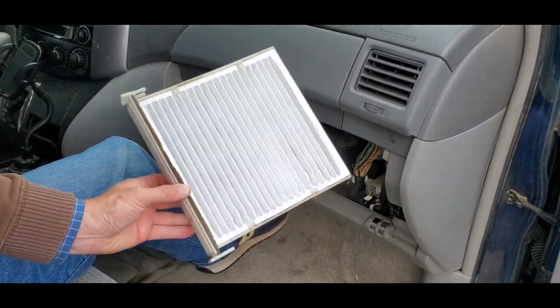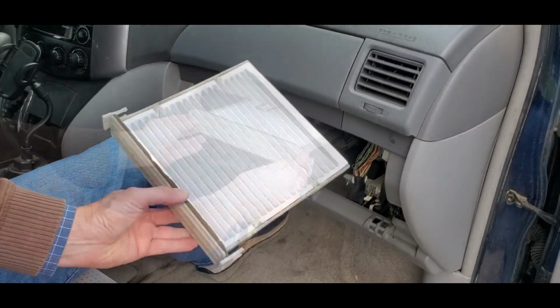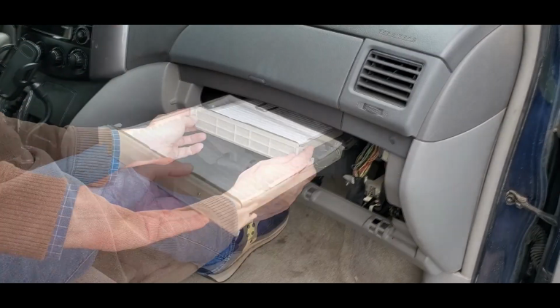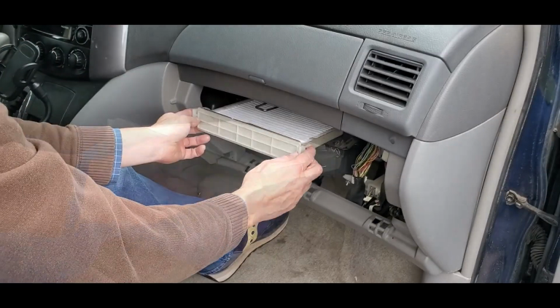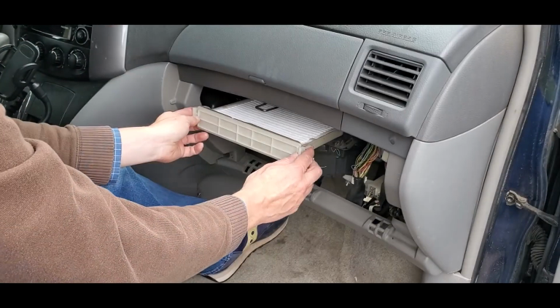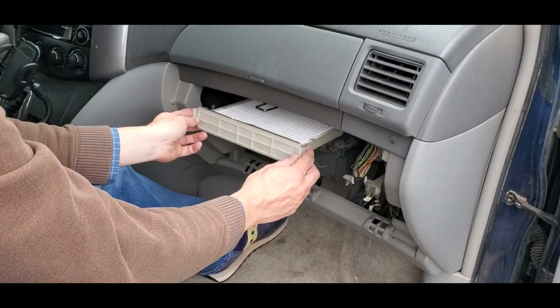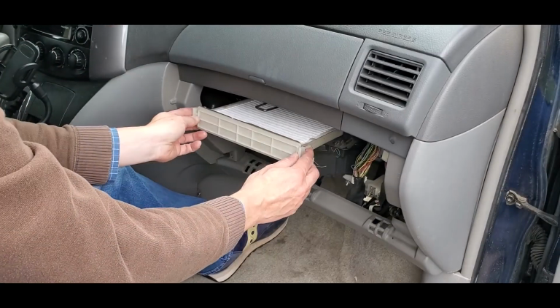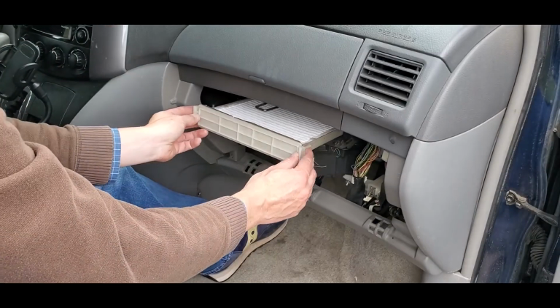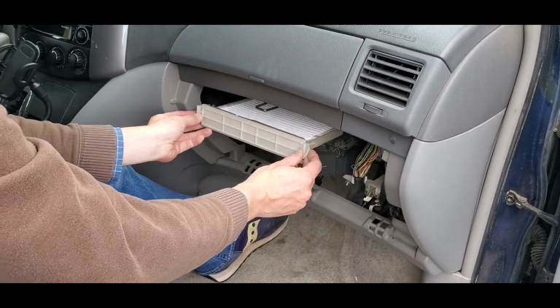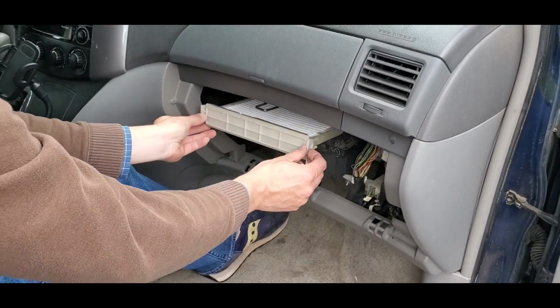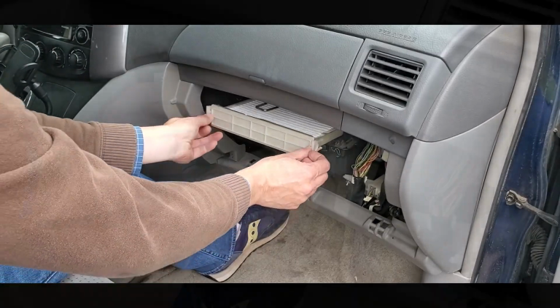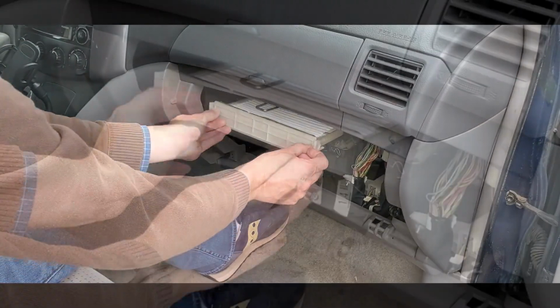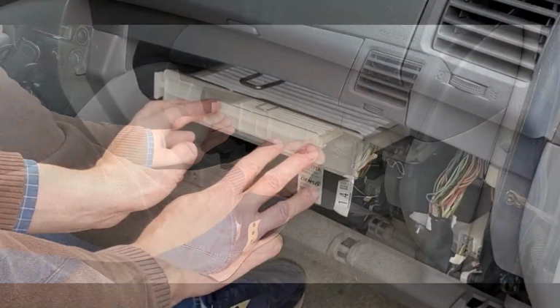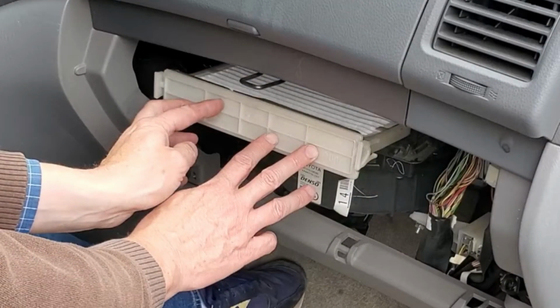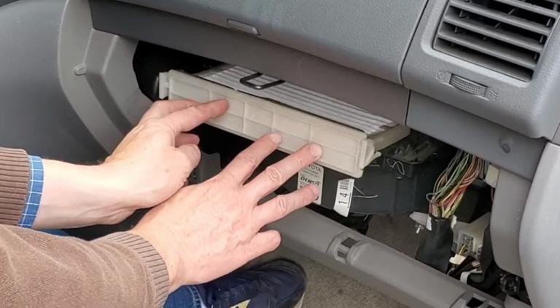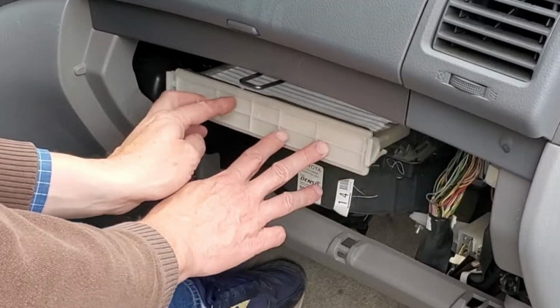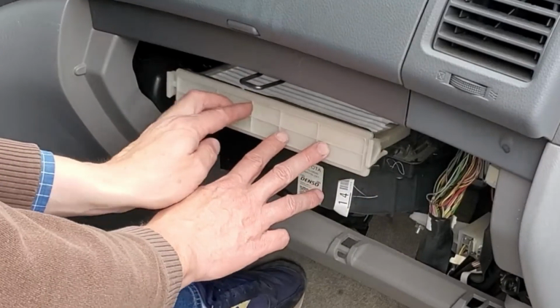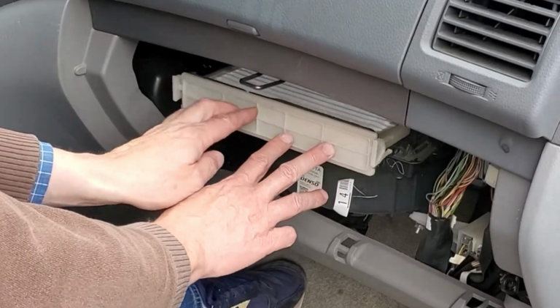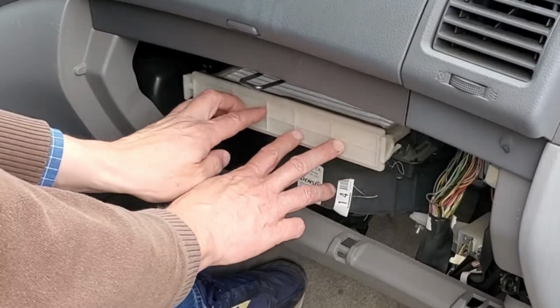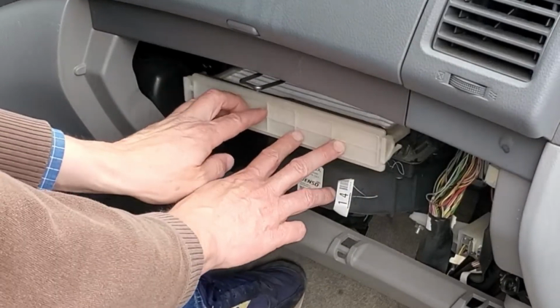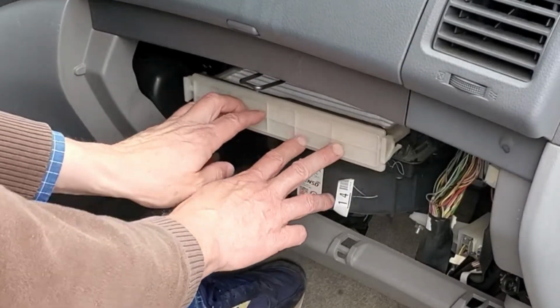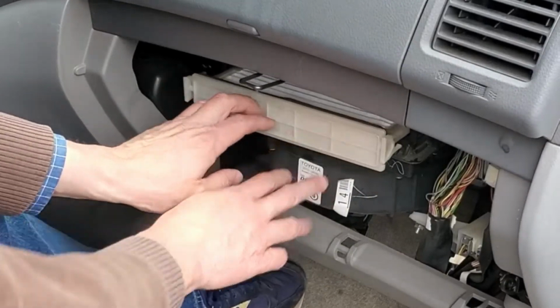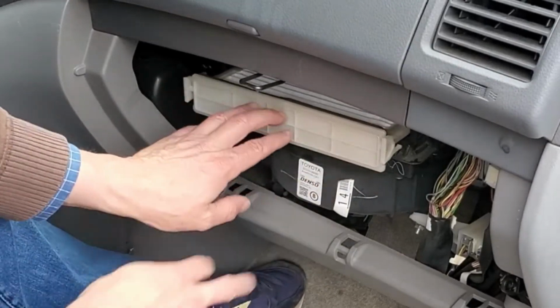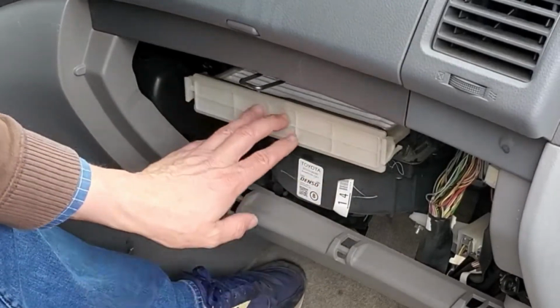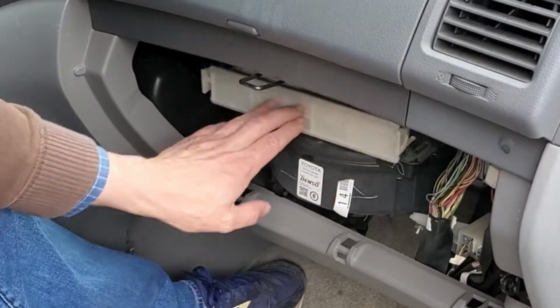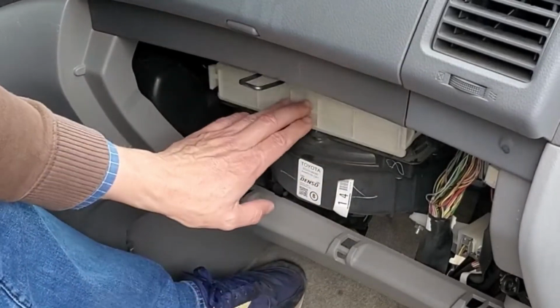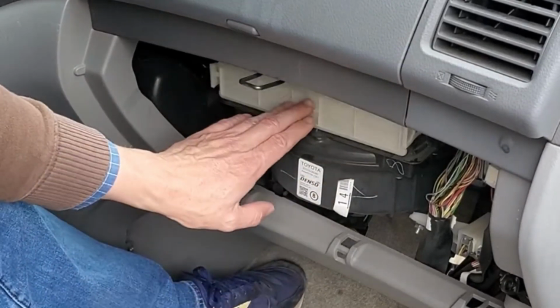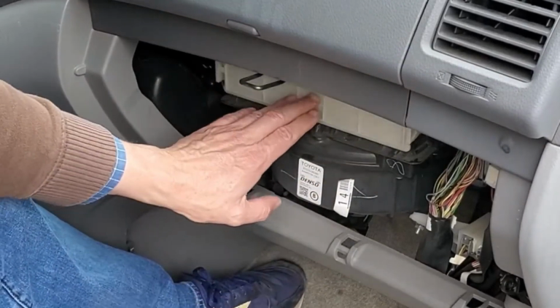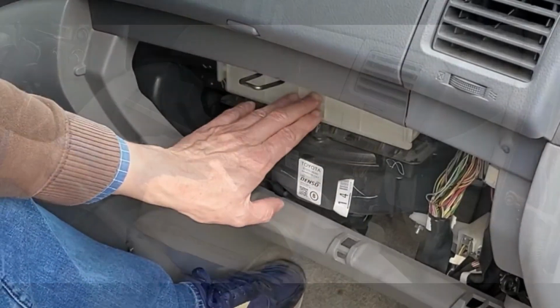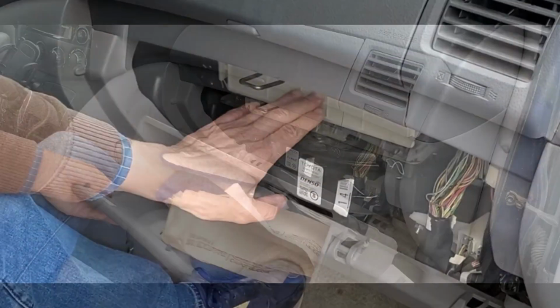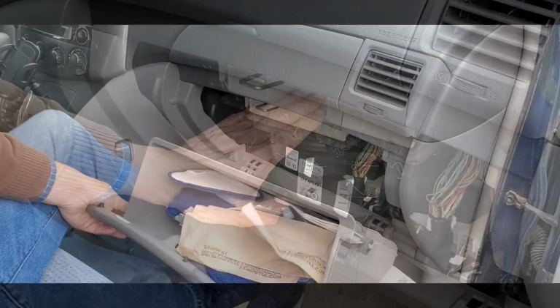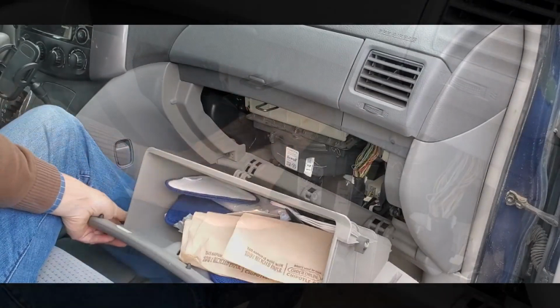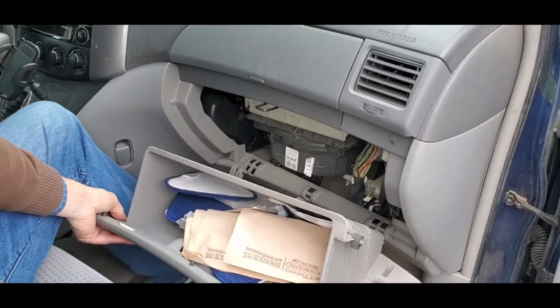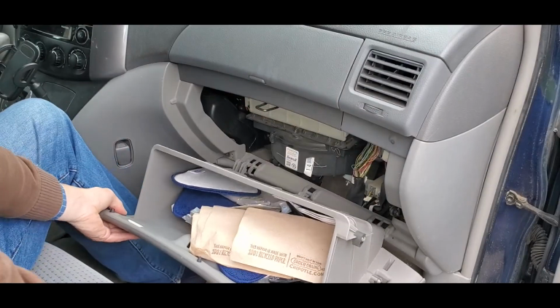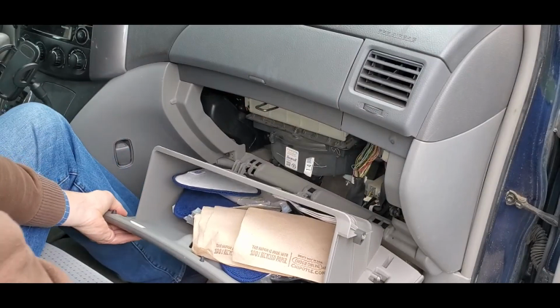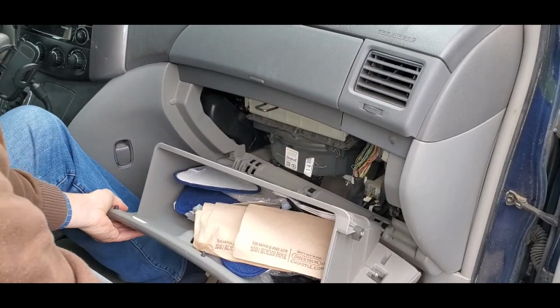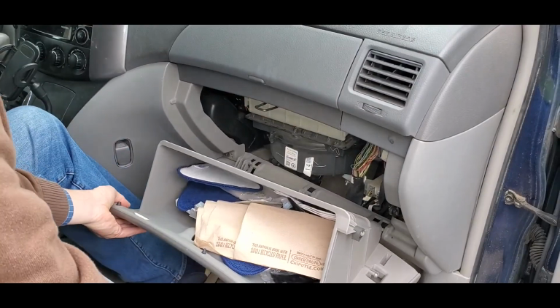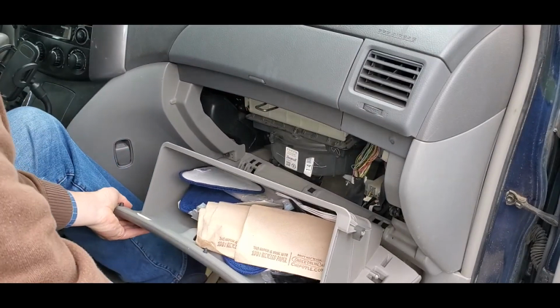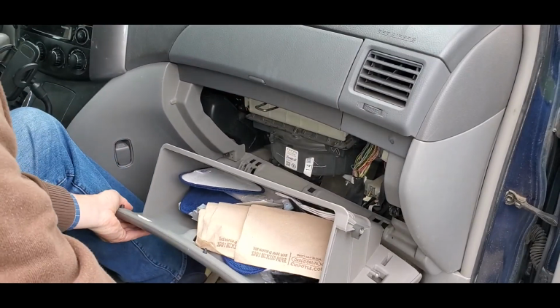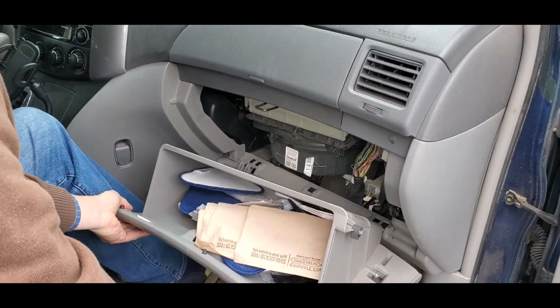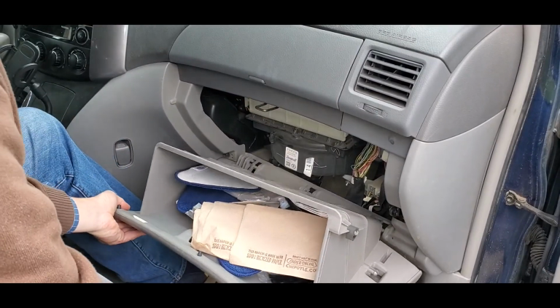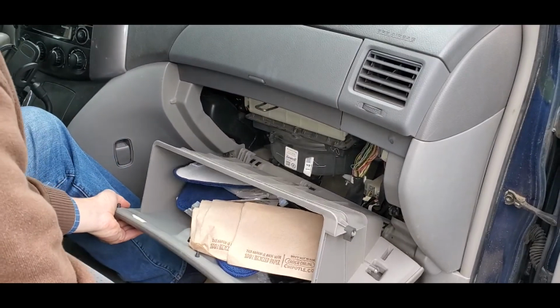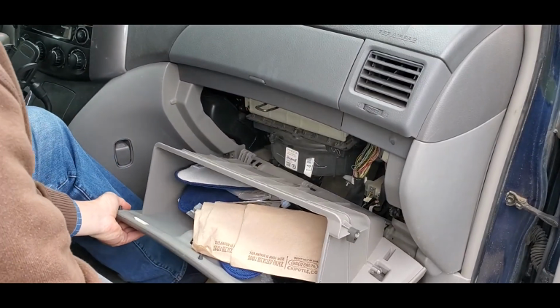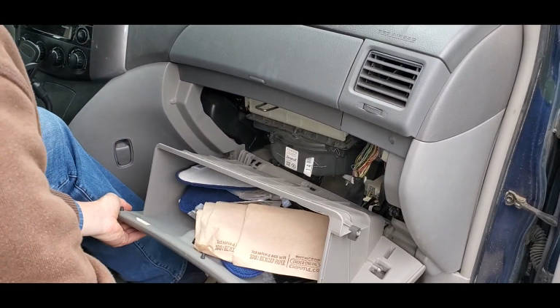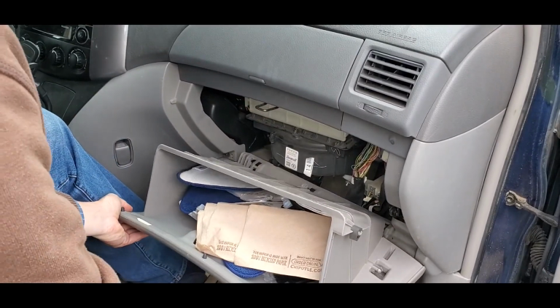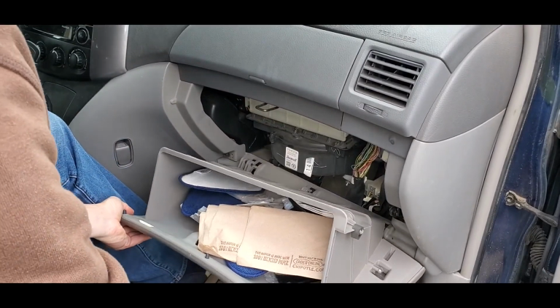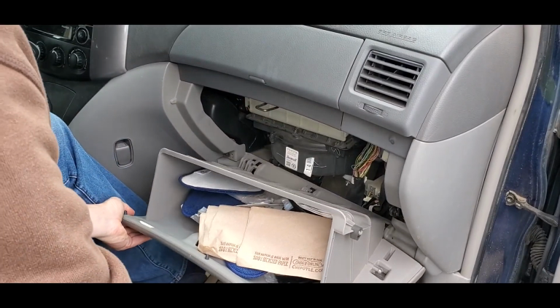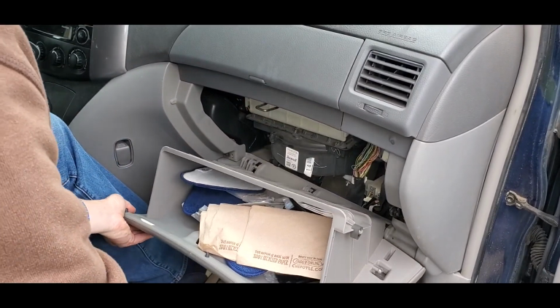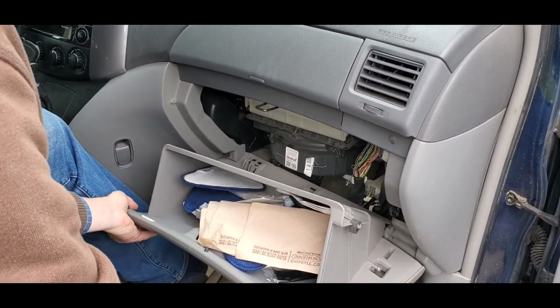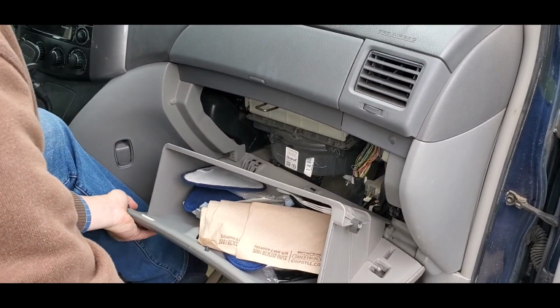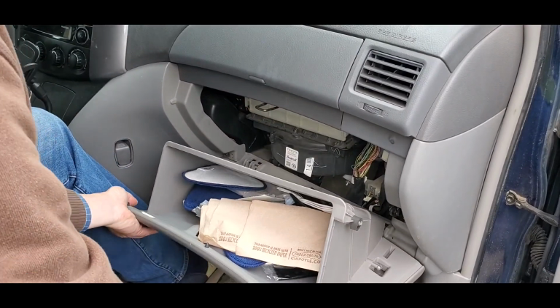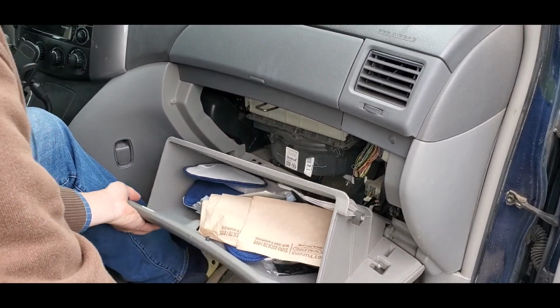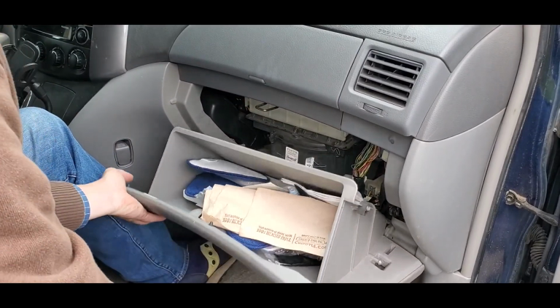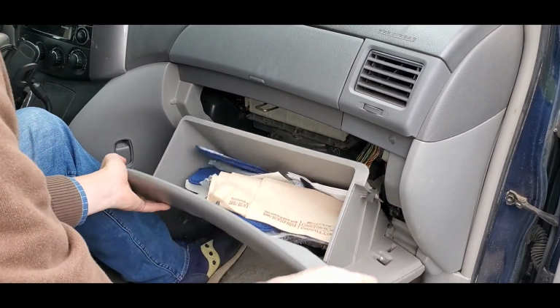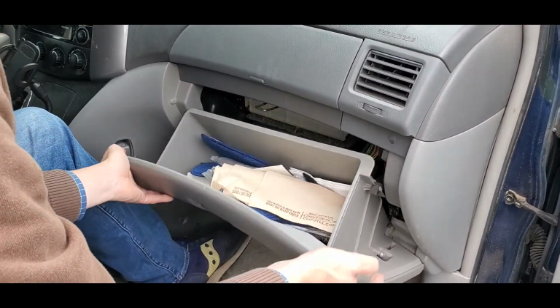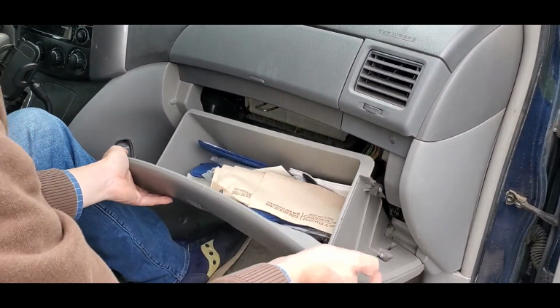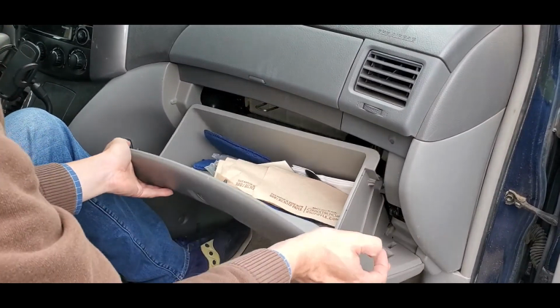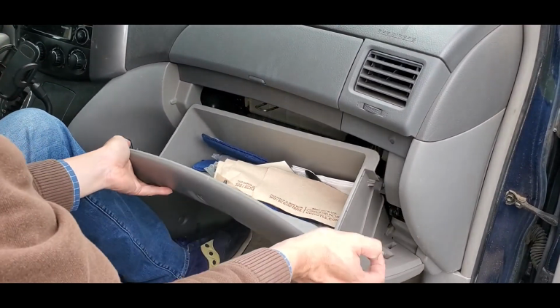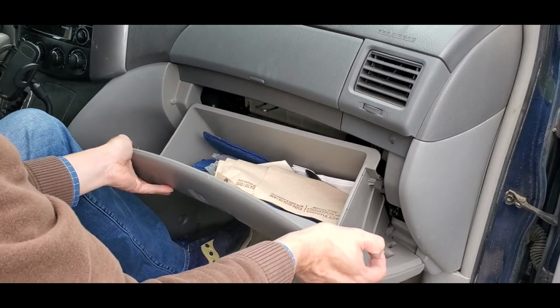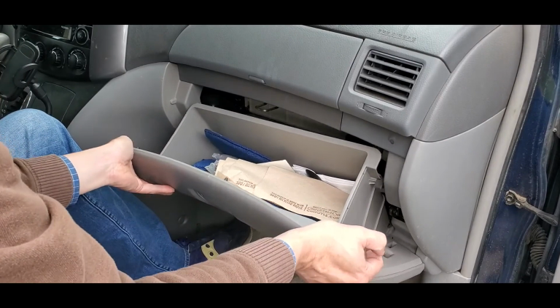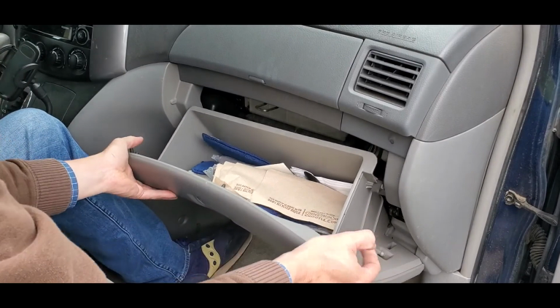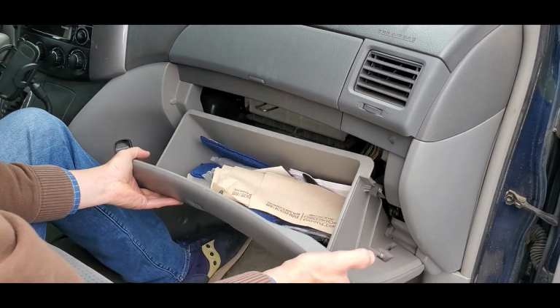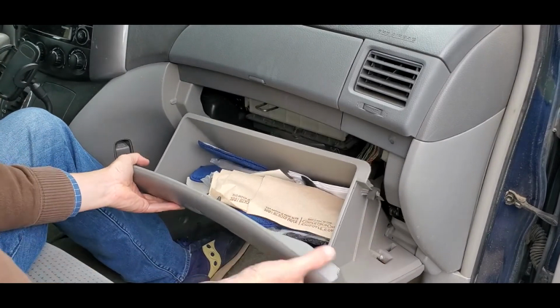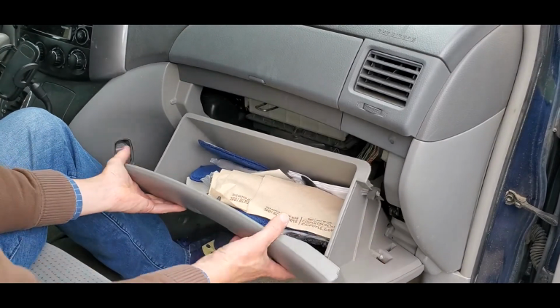Then slide the holder back in until it snaps in place. Now replace the glove box by seating the hinges first, then slam it shut.